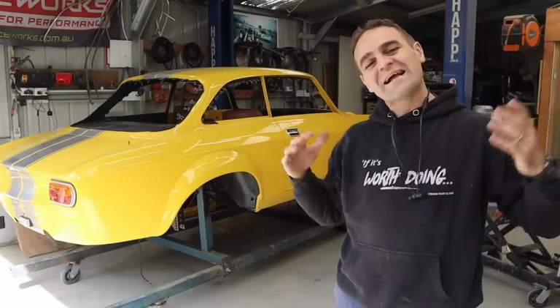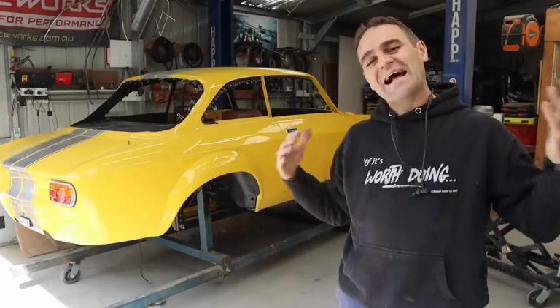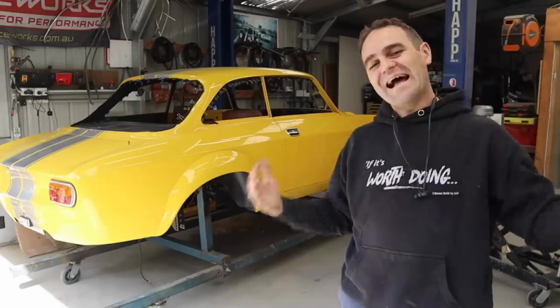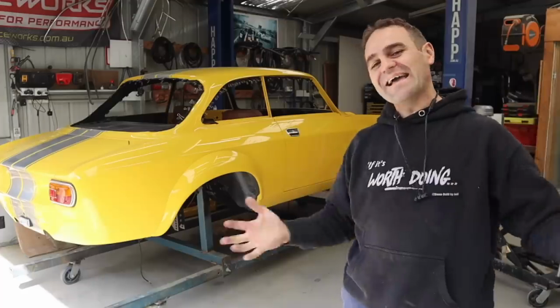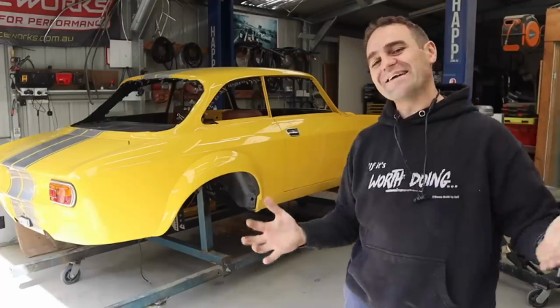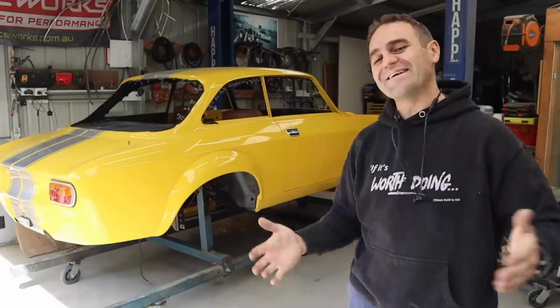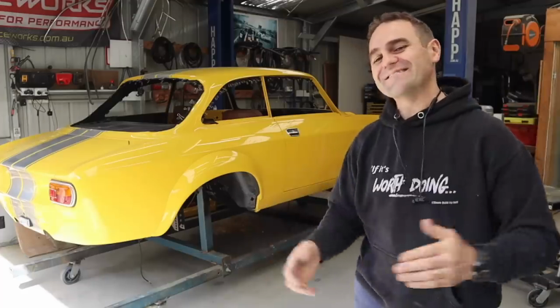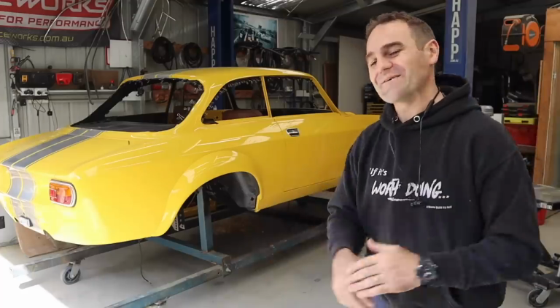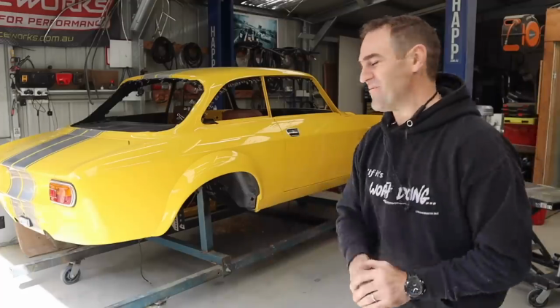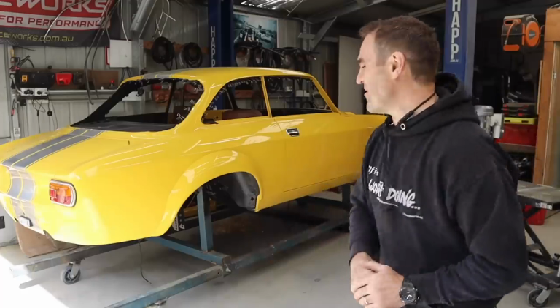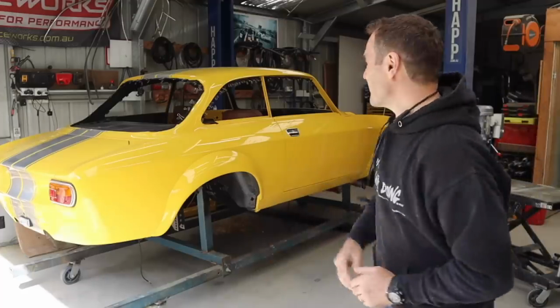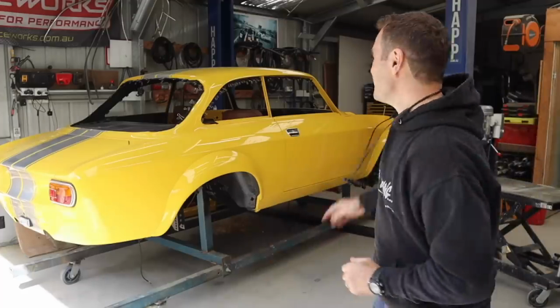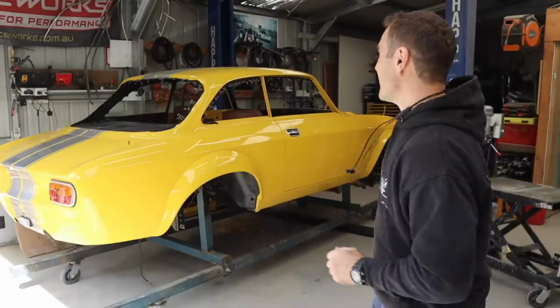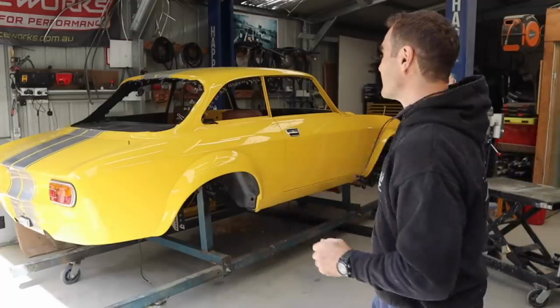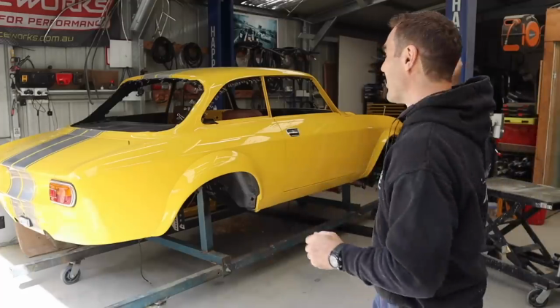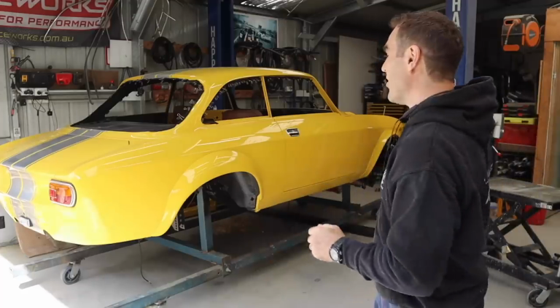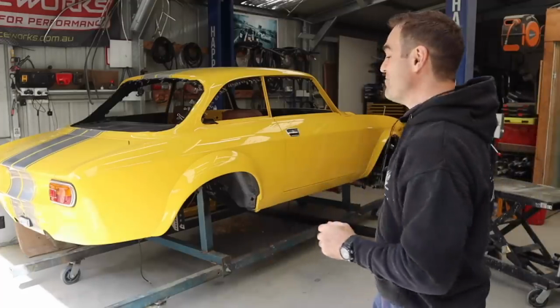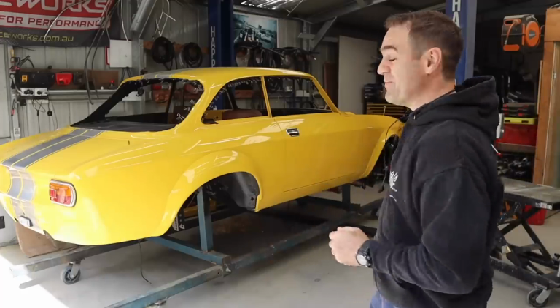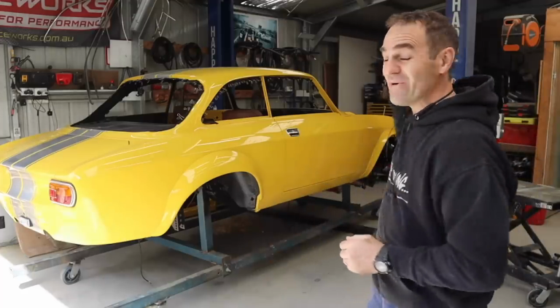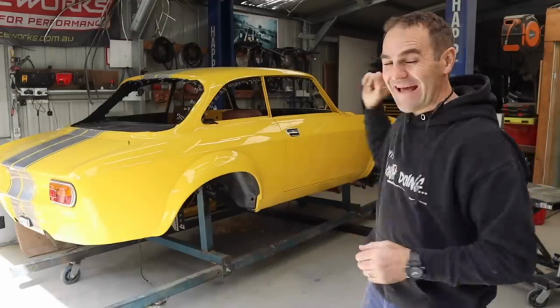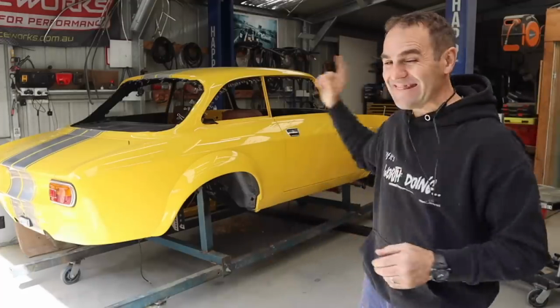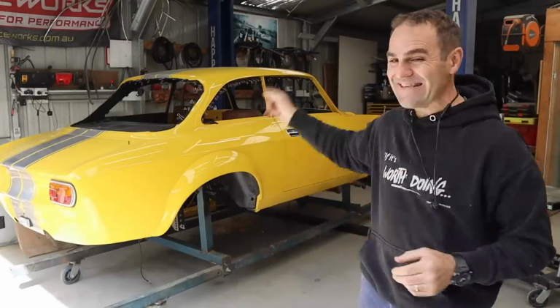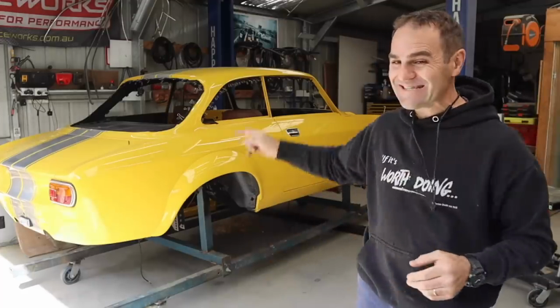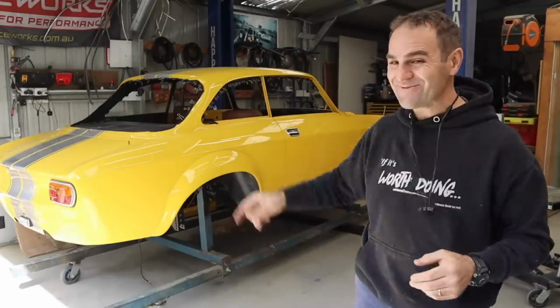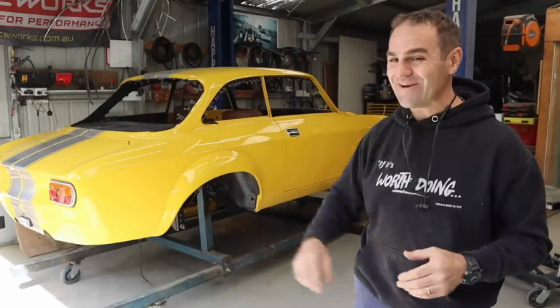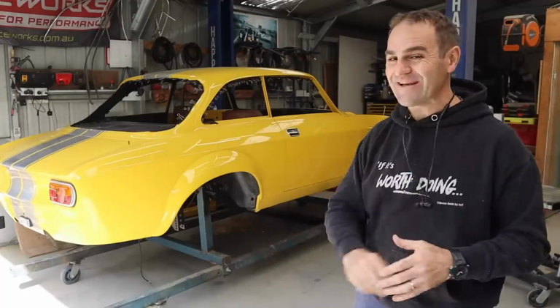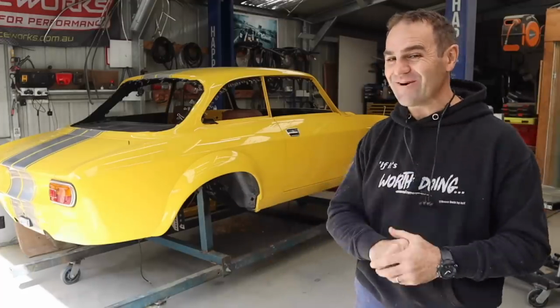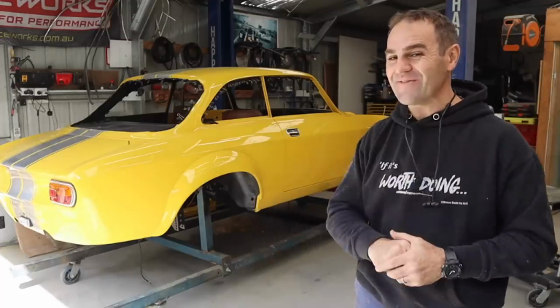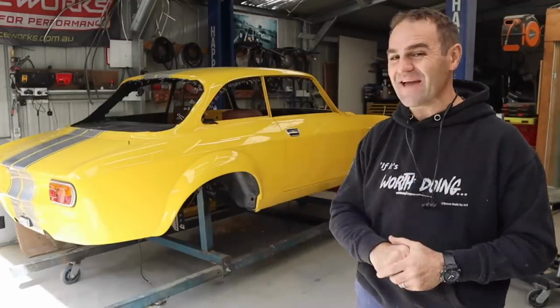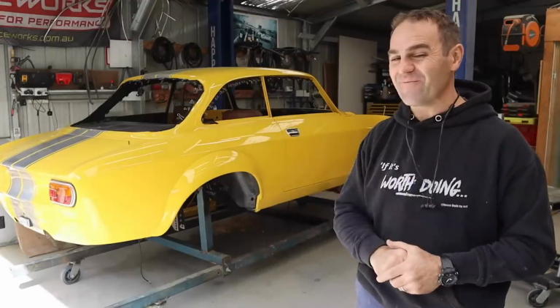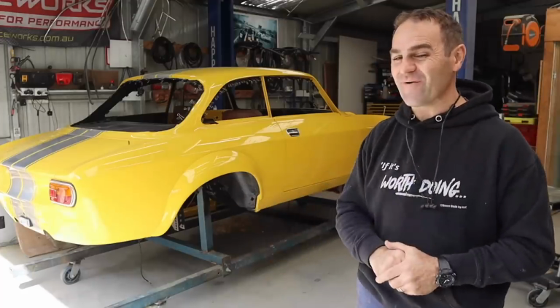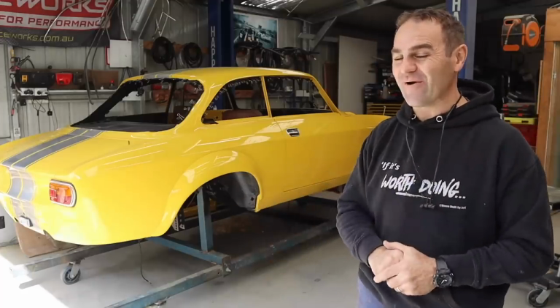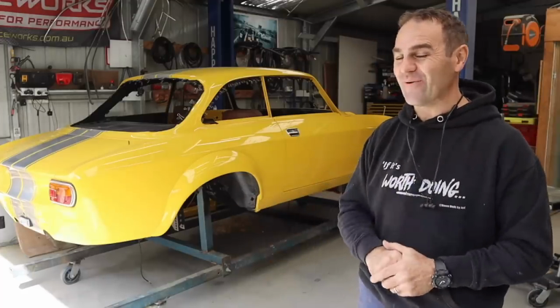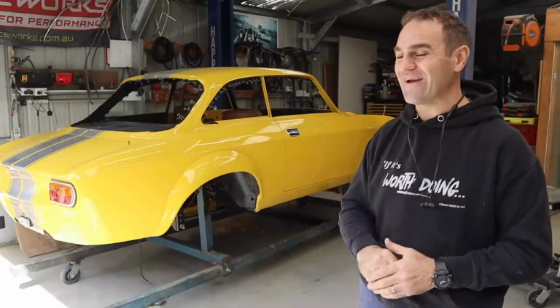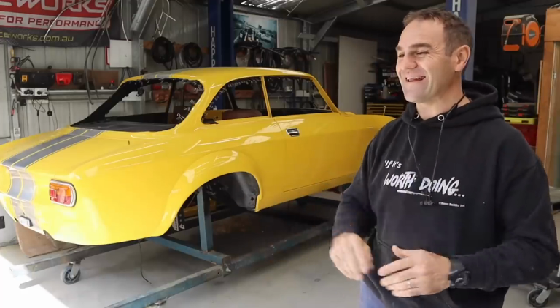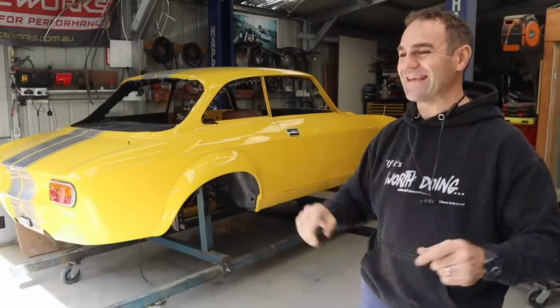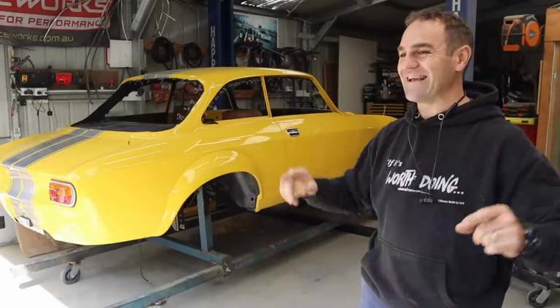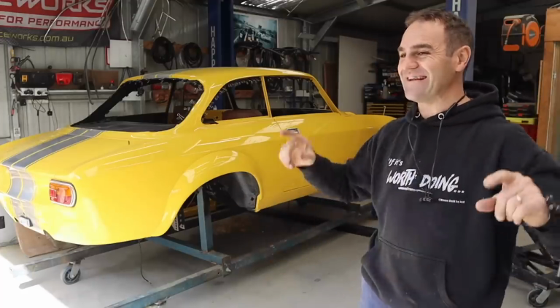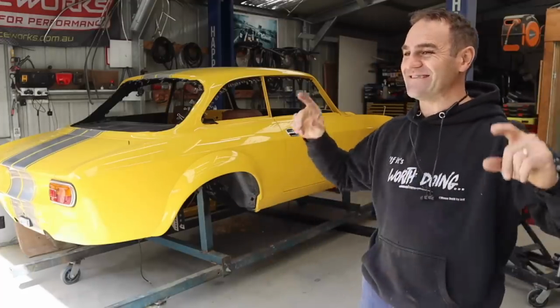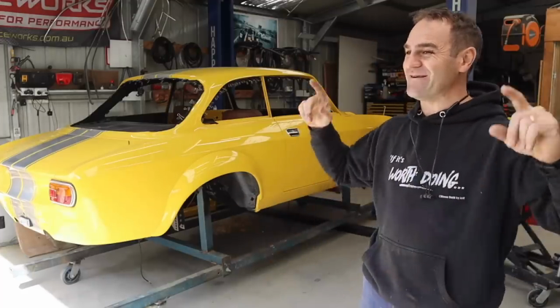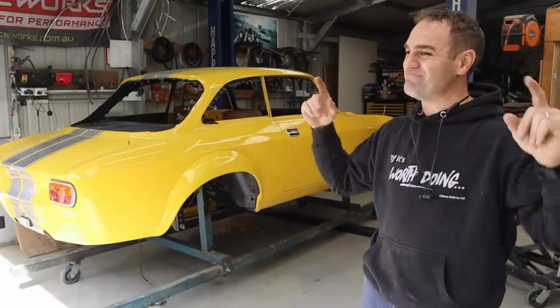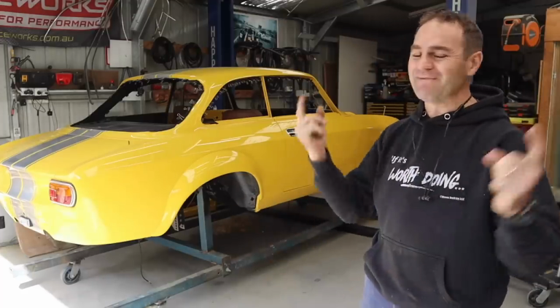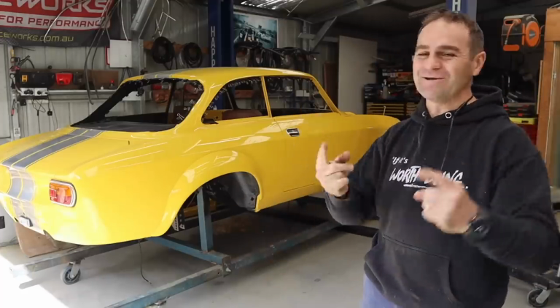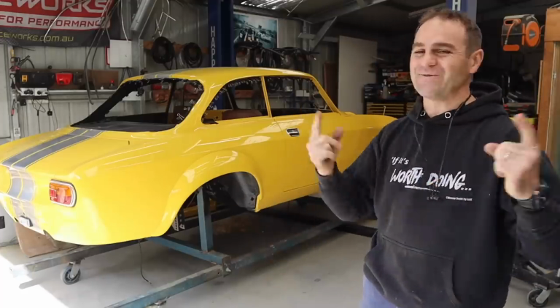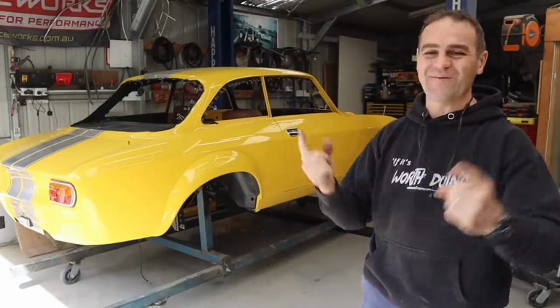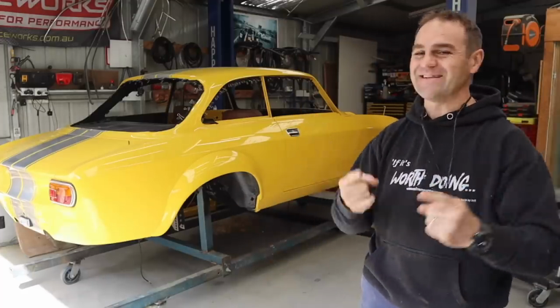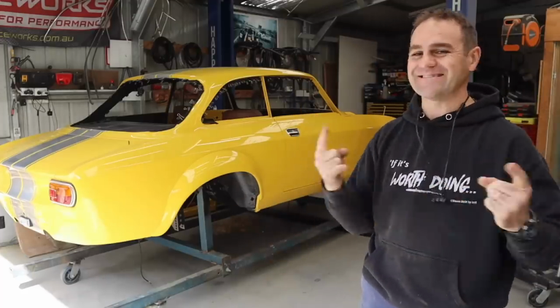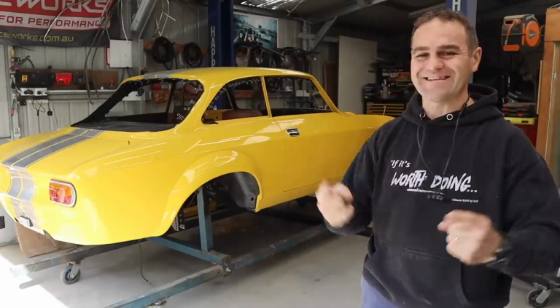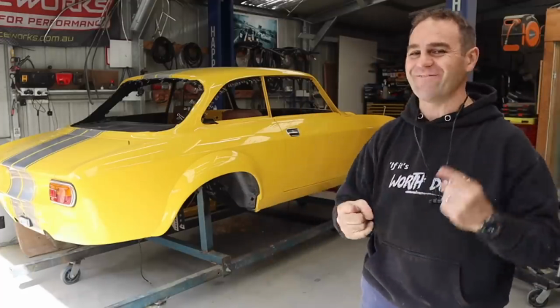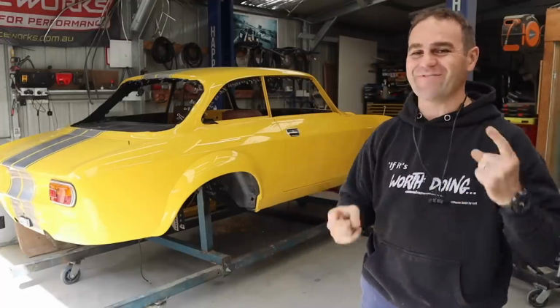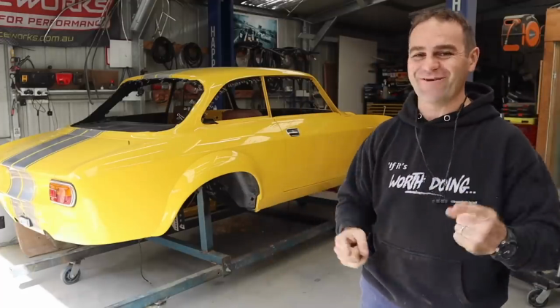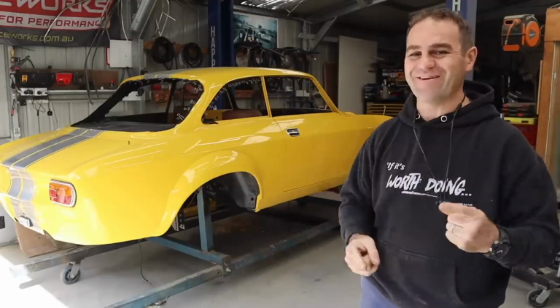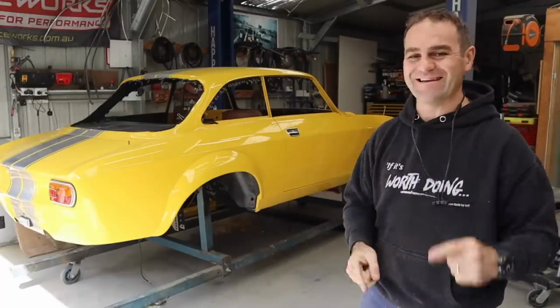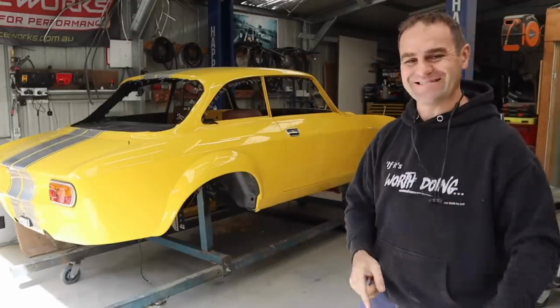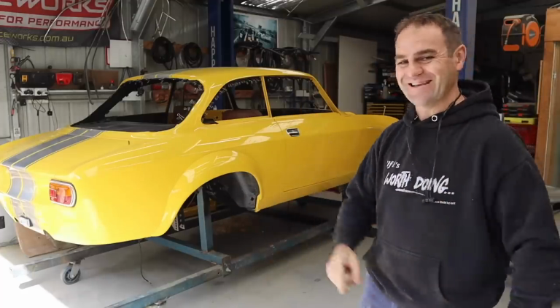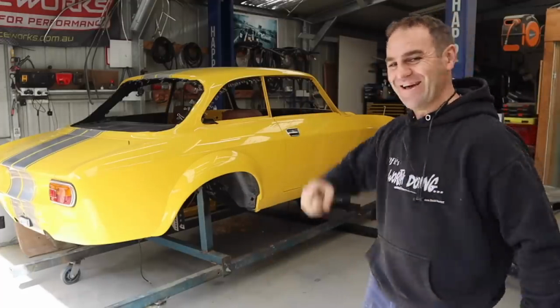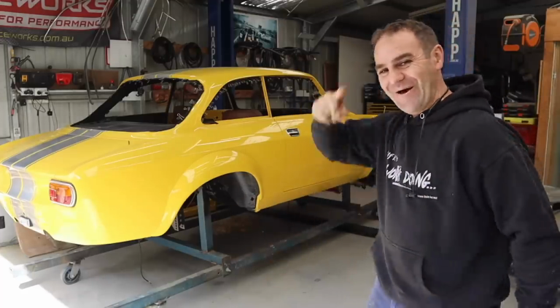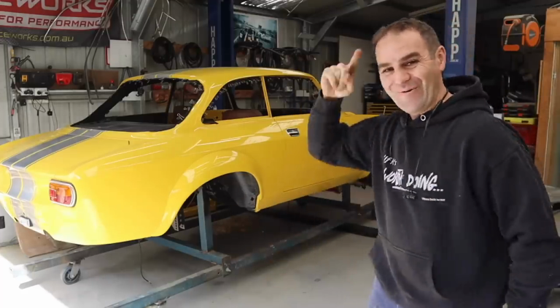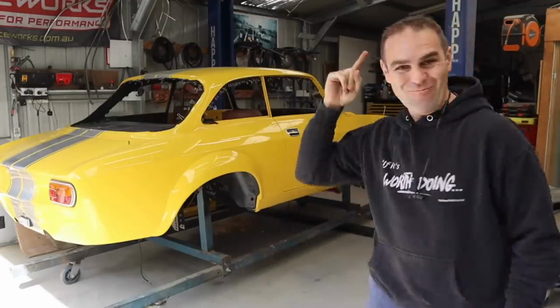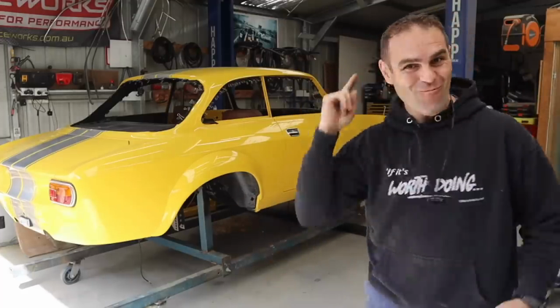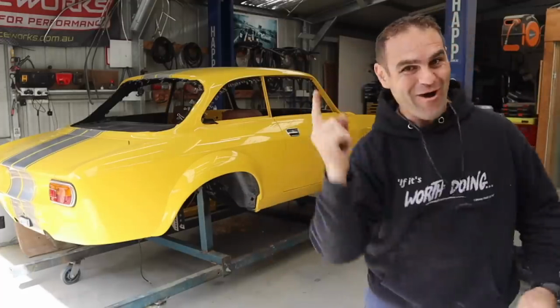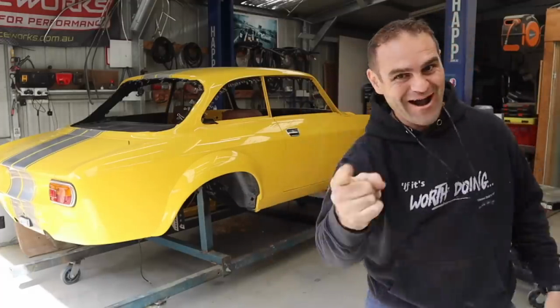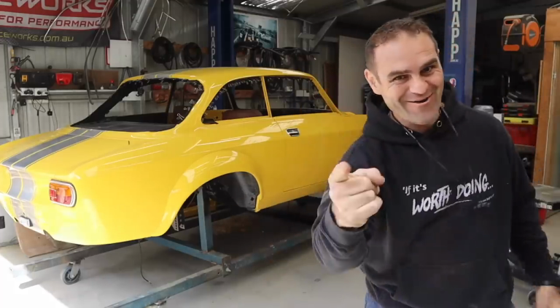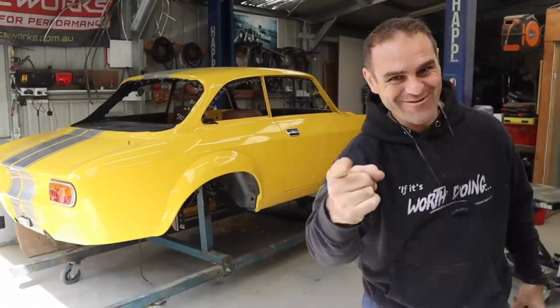Hey guys, welcome back to Home Built, and this week on the Alfero, we're going to get into the most fun stuff there is: wiring!